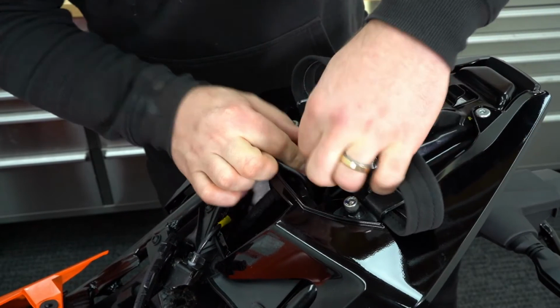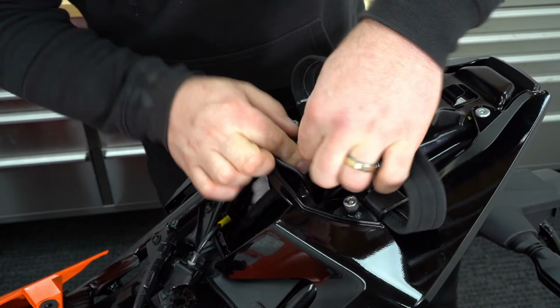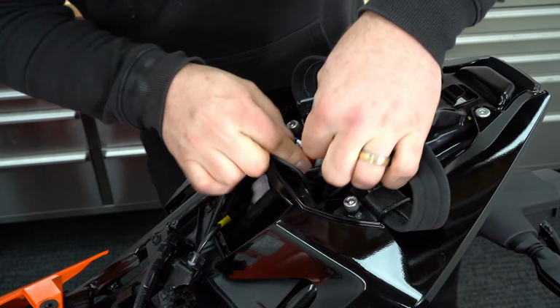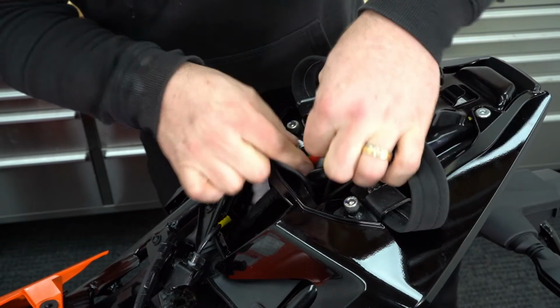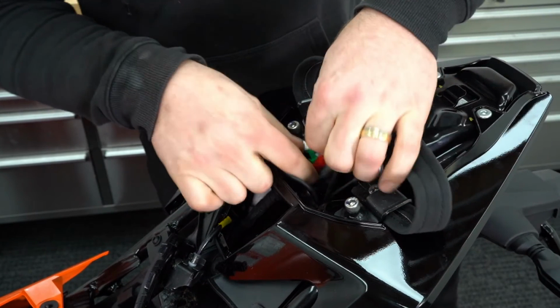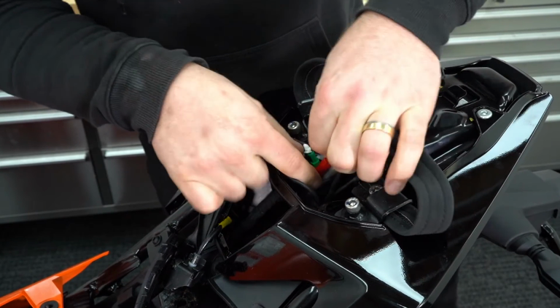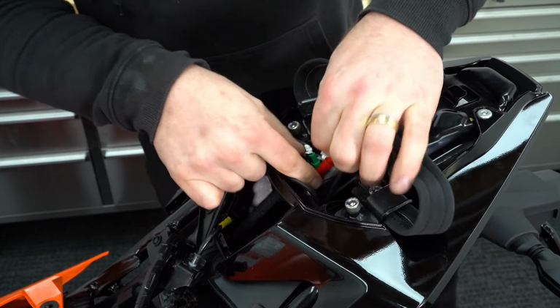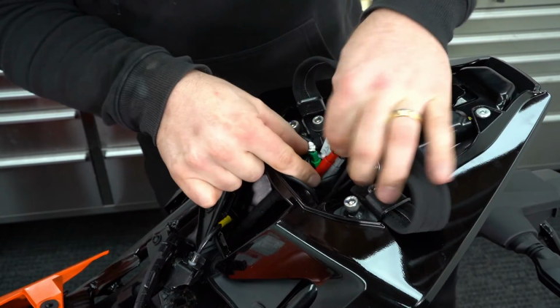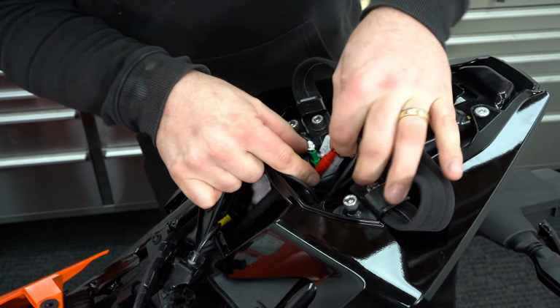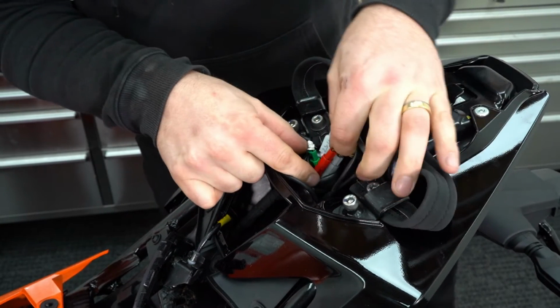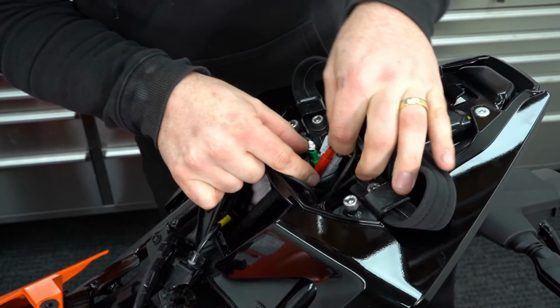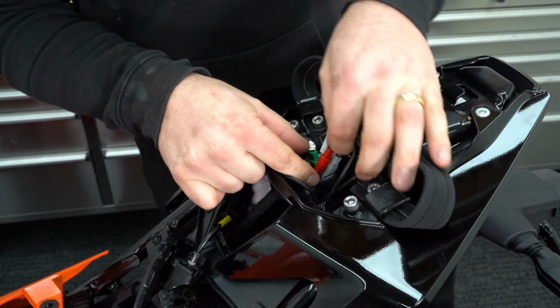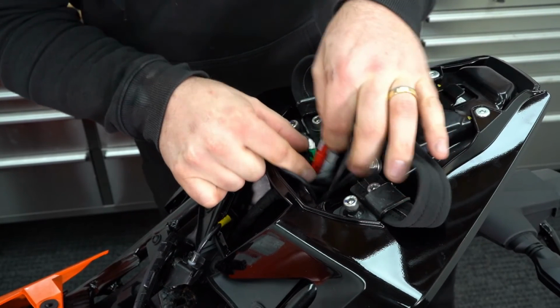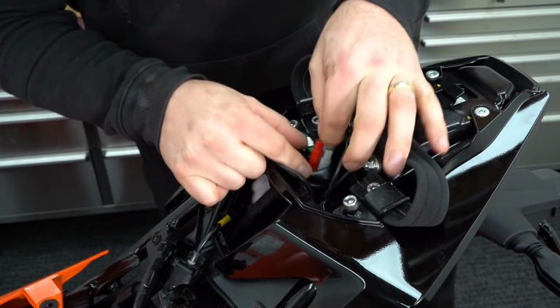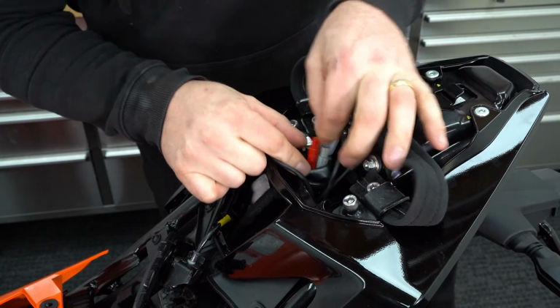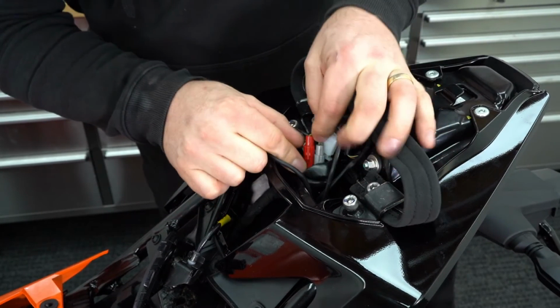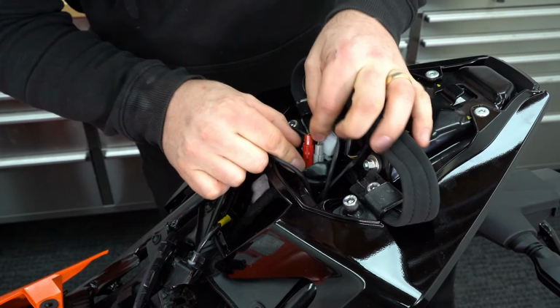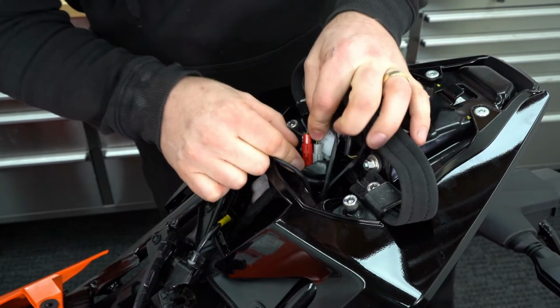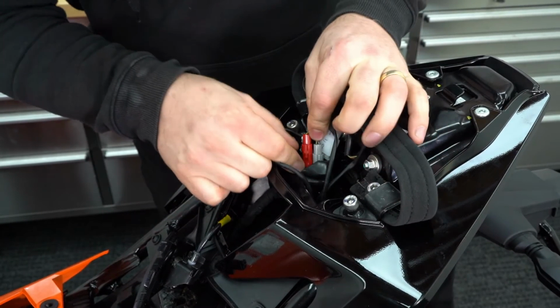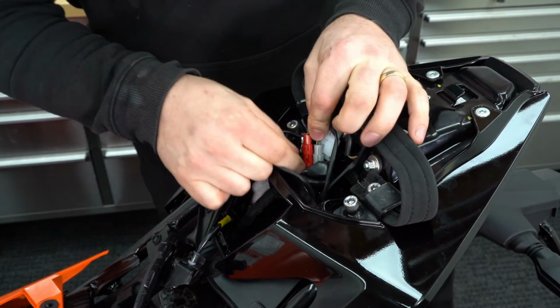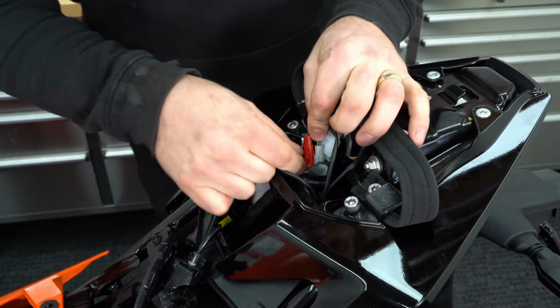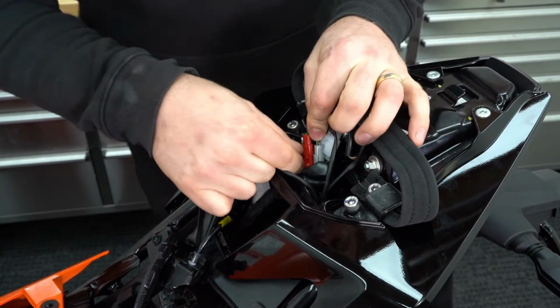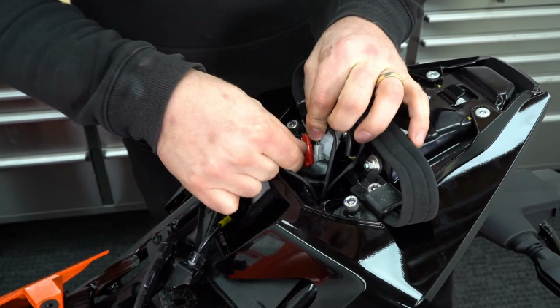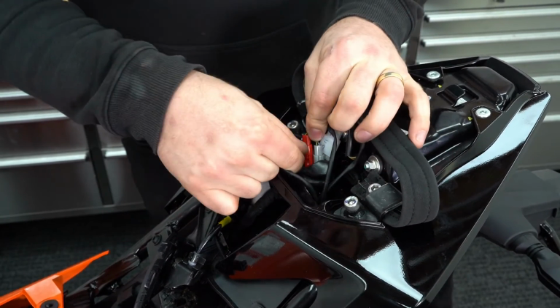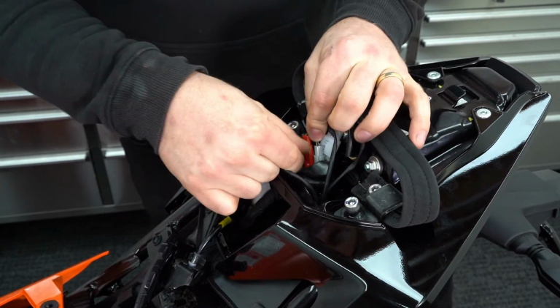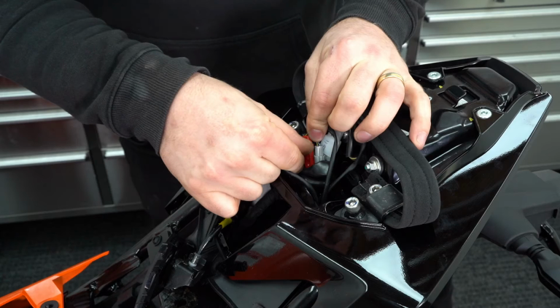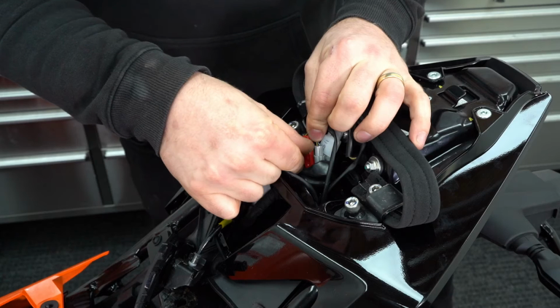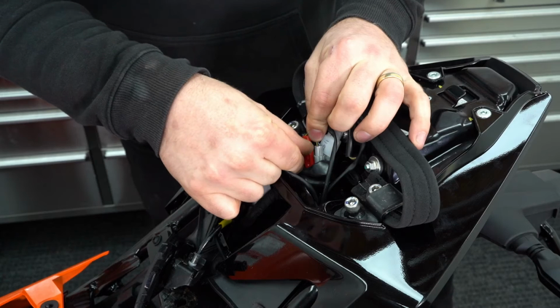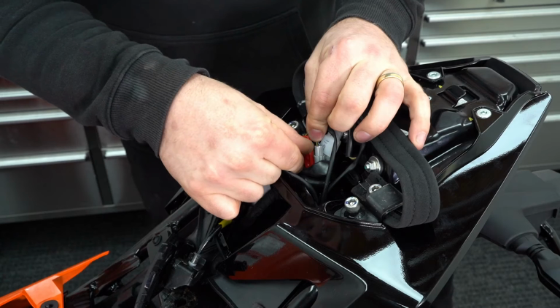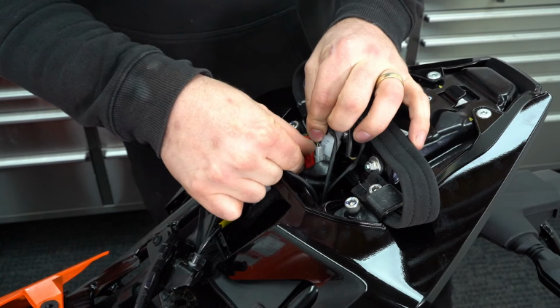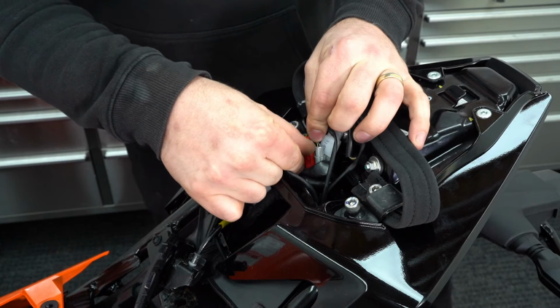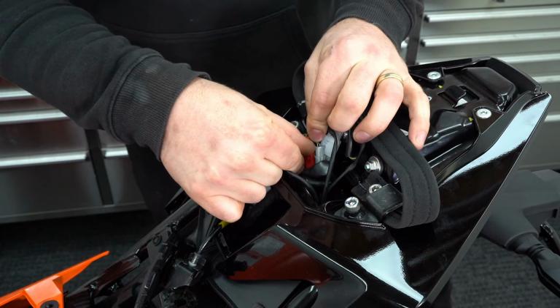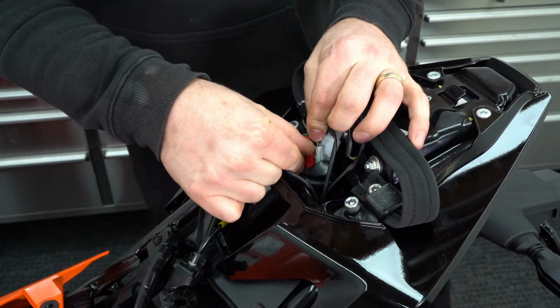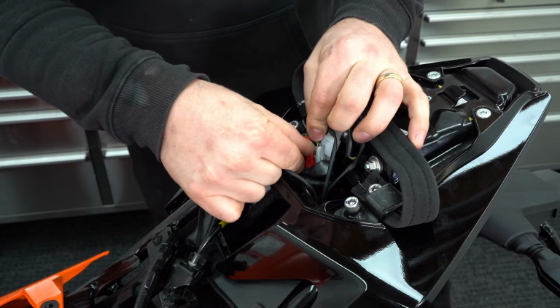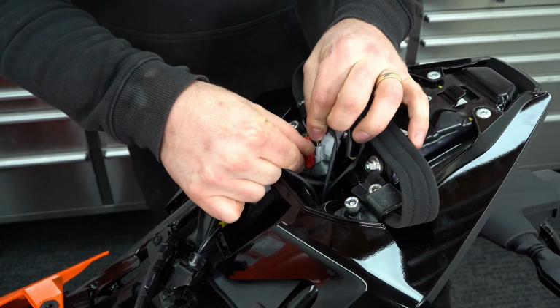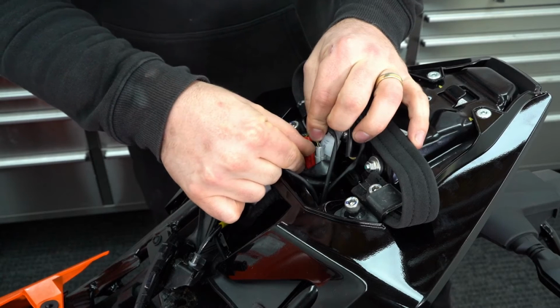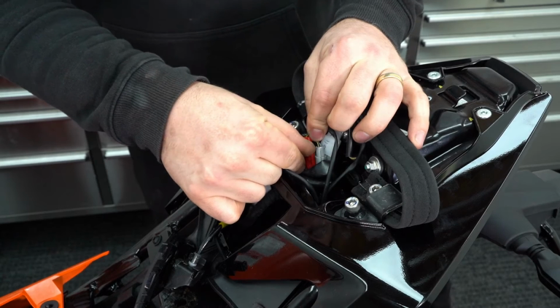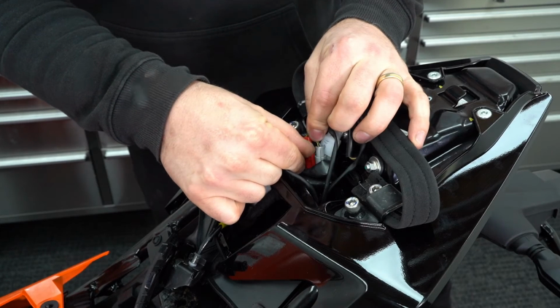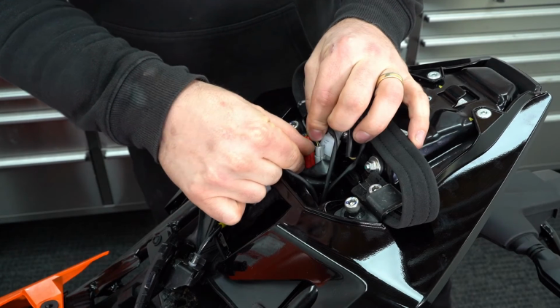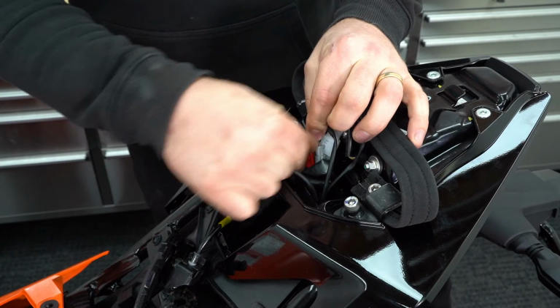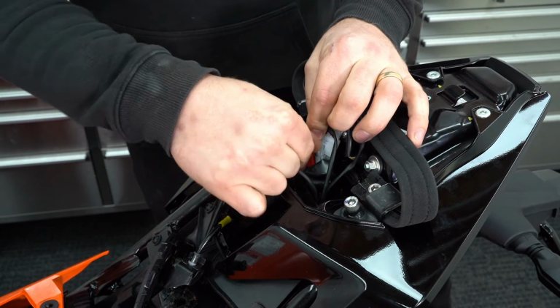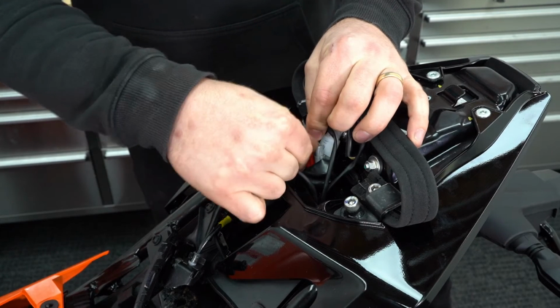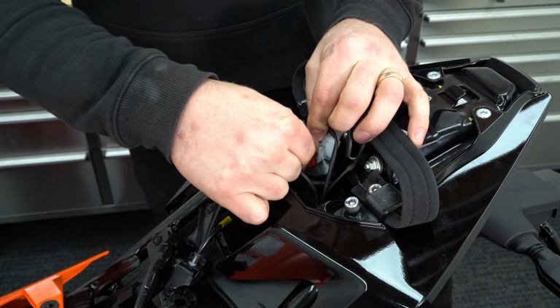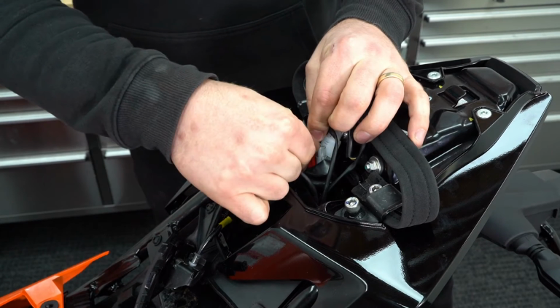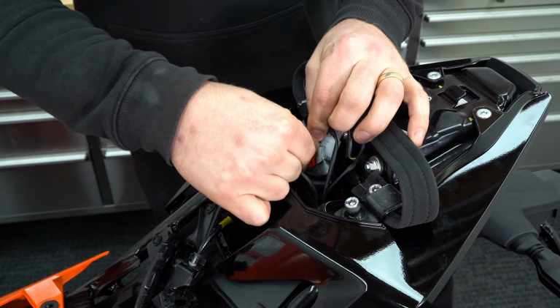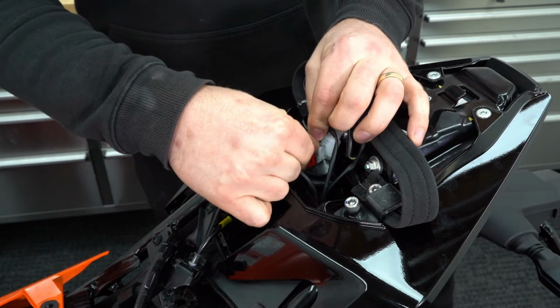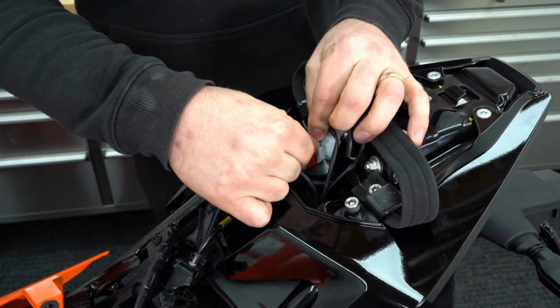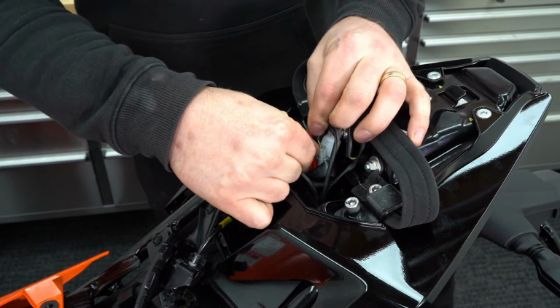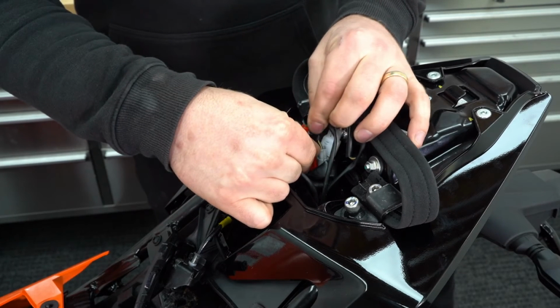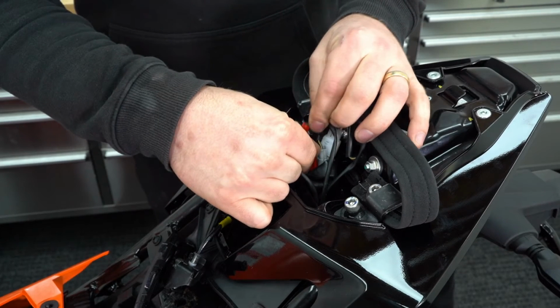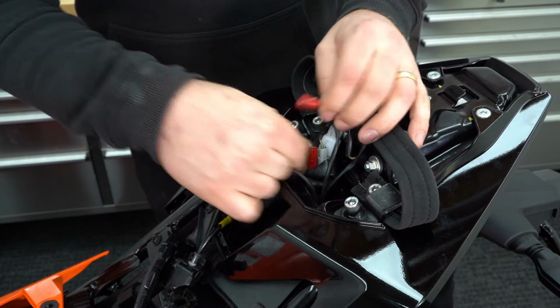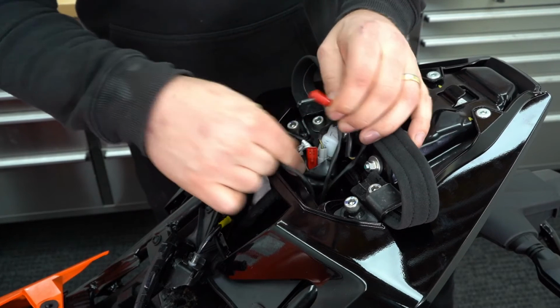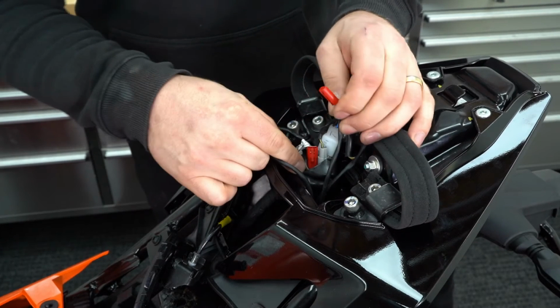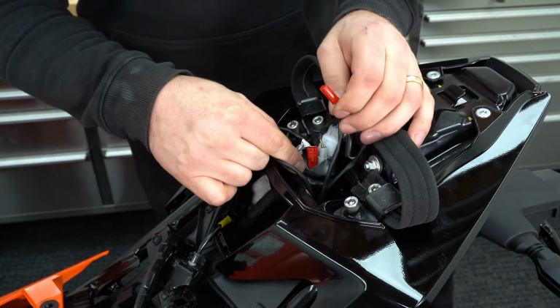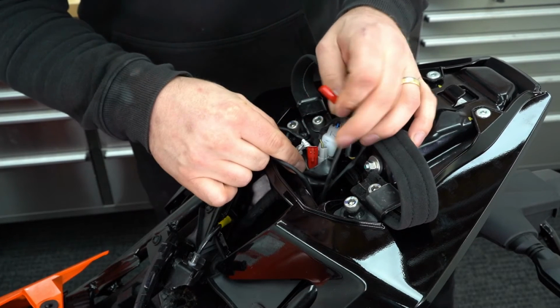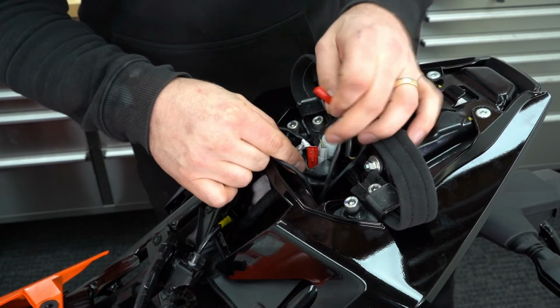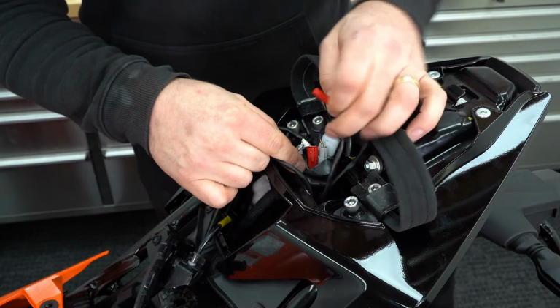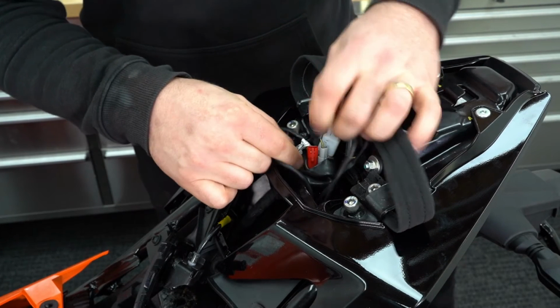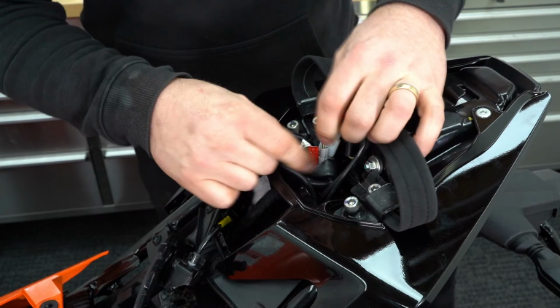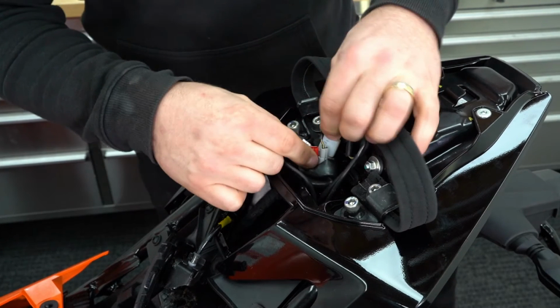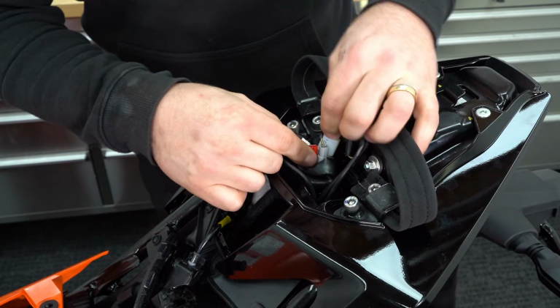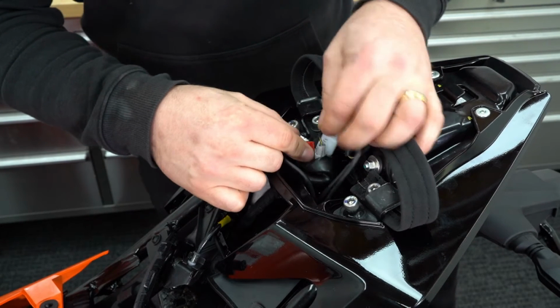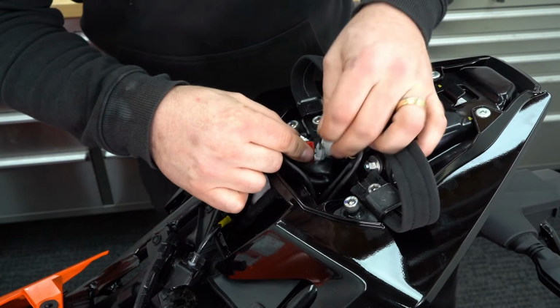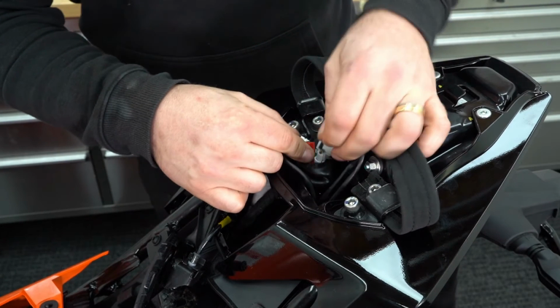In here you'll find a green plug, a red plug, and a grey plug. We need to undo all three of these.